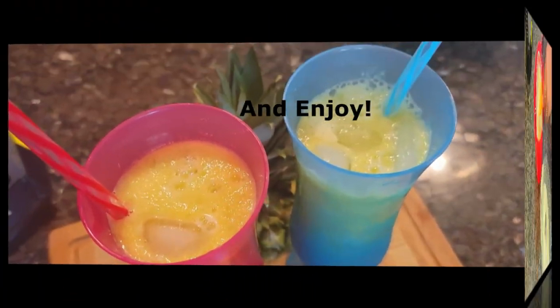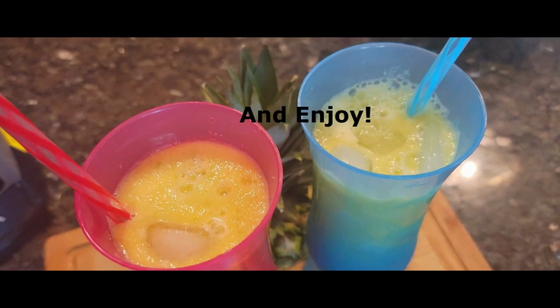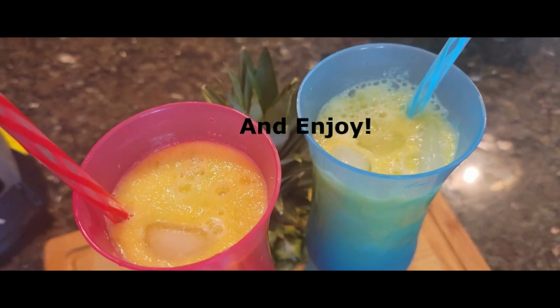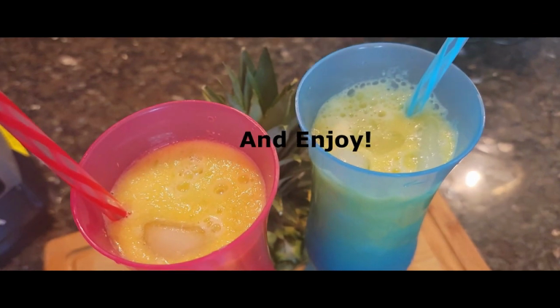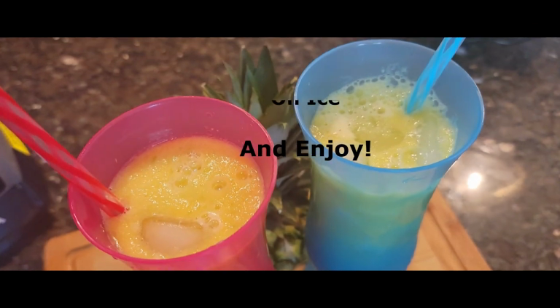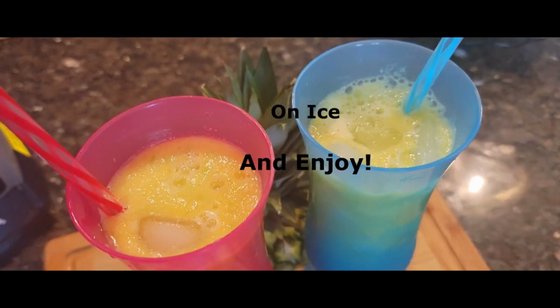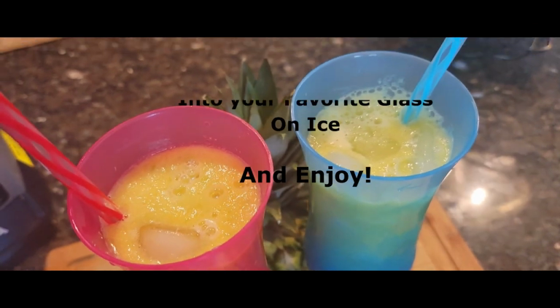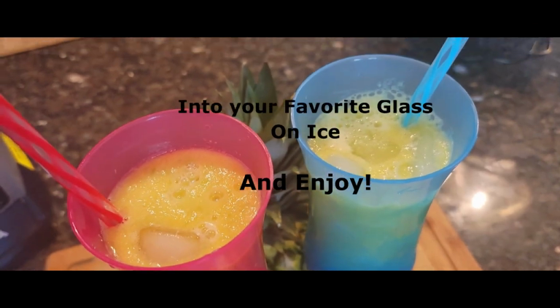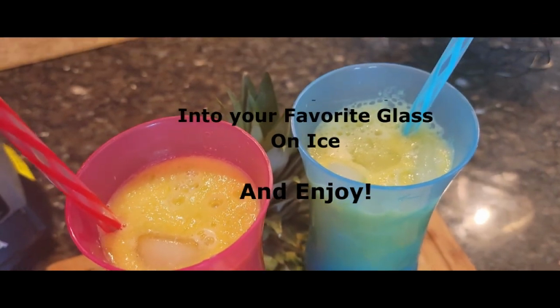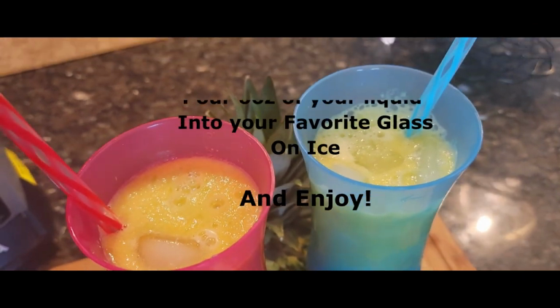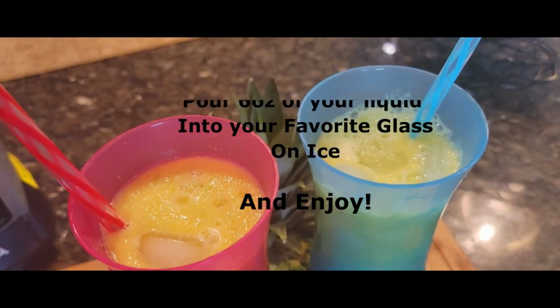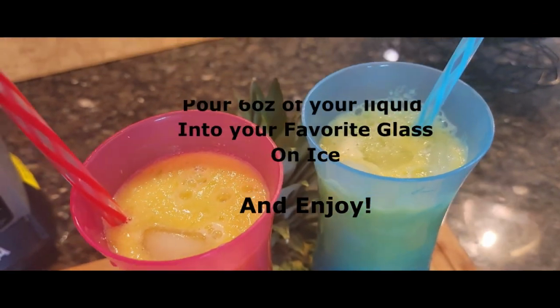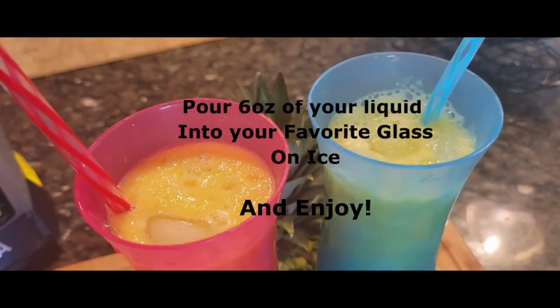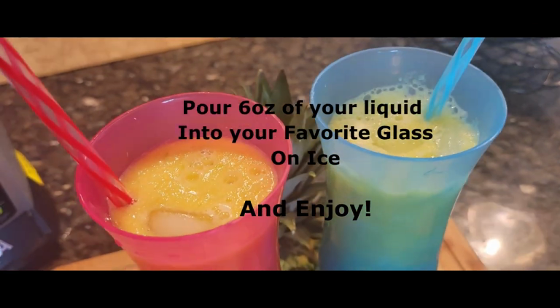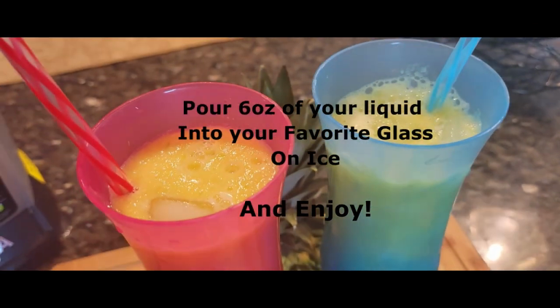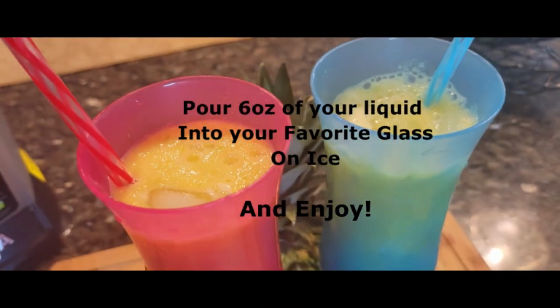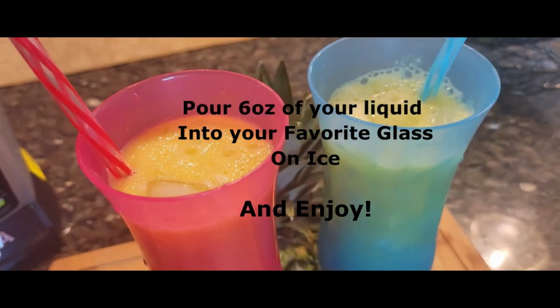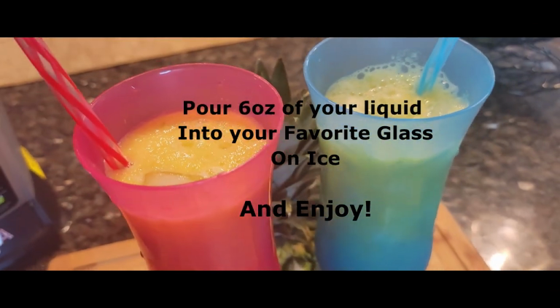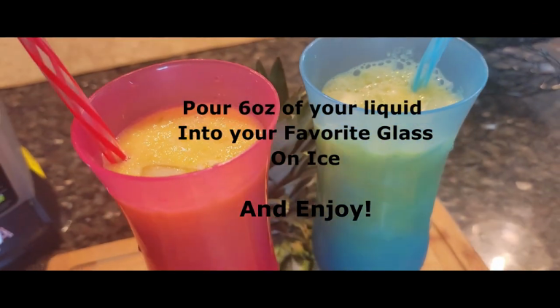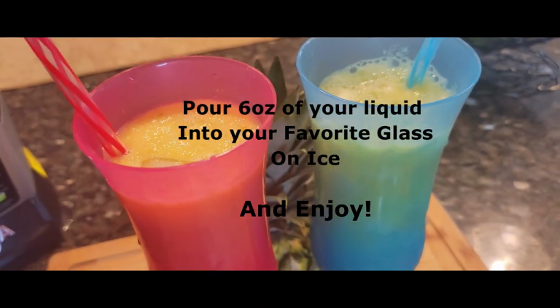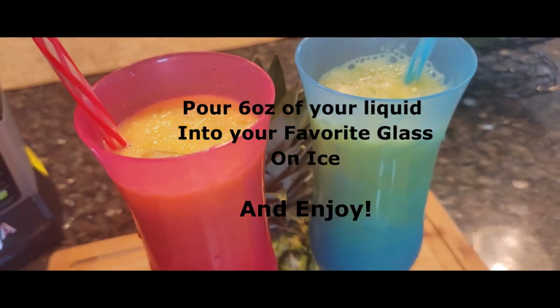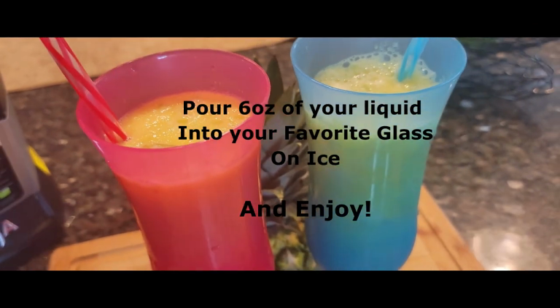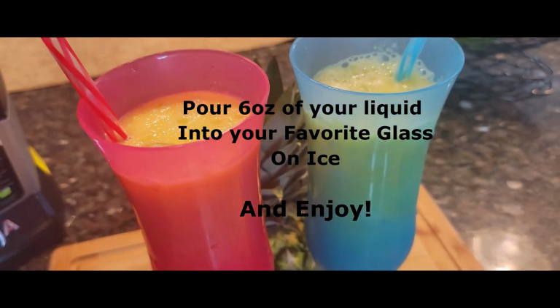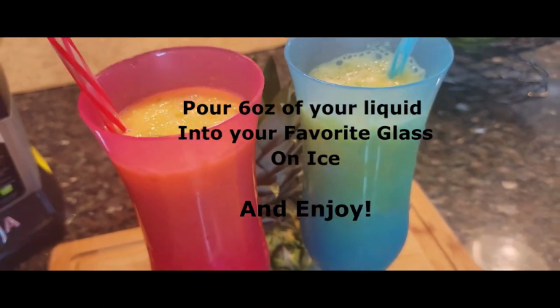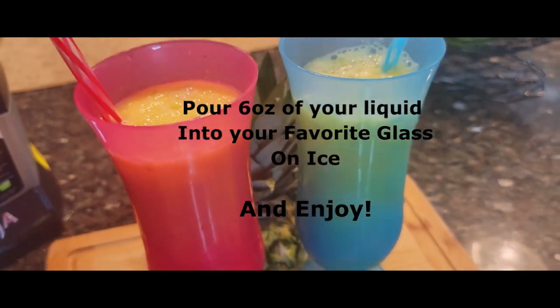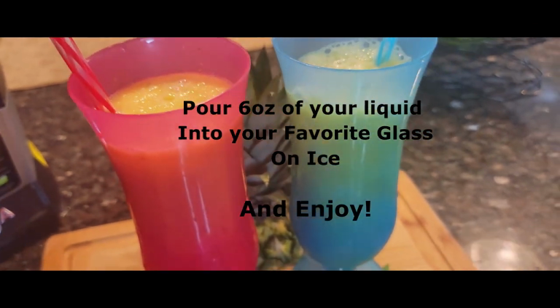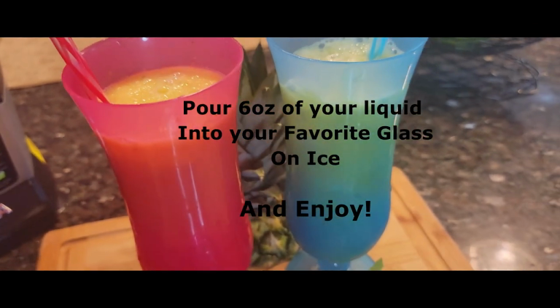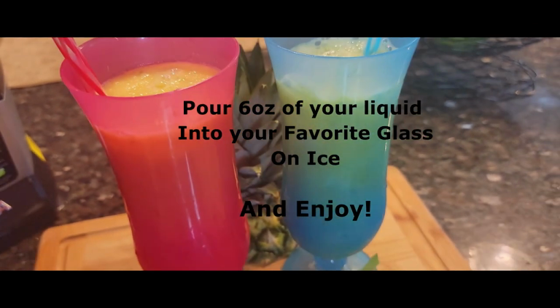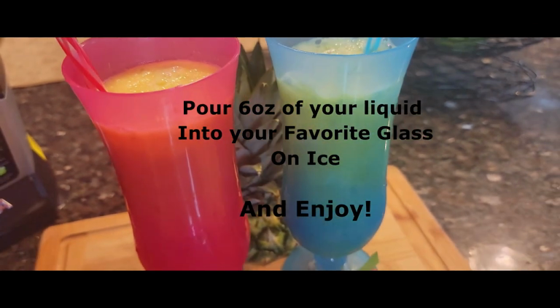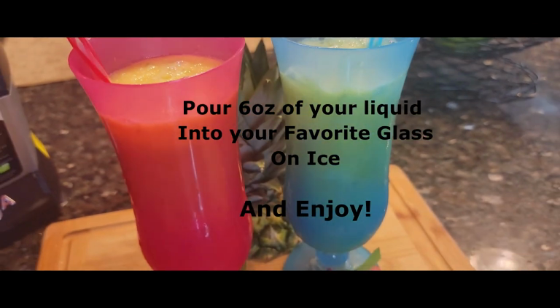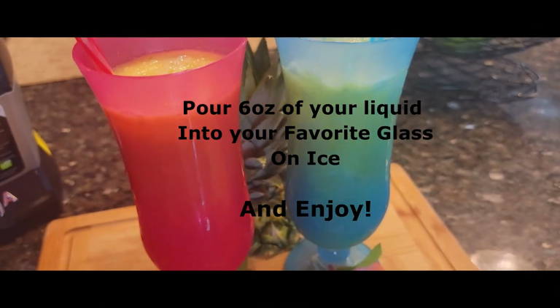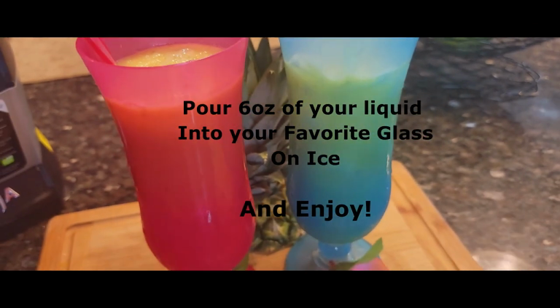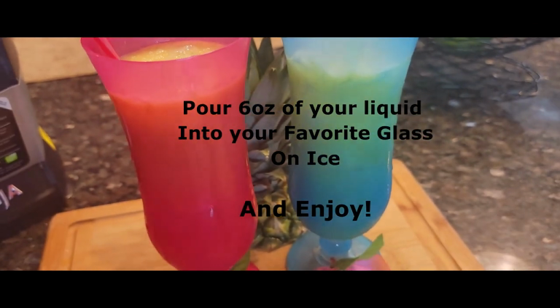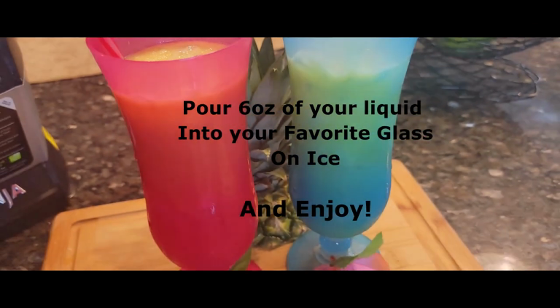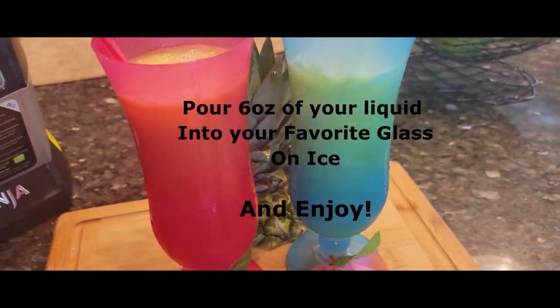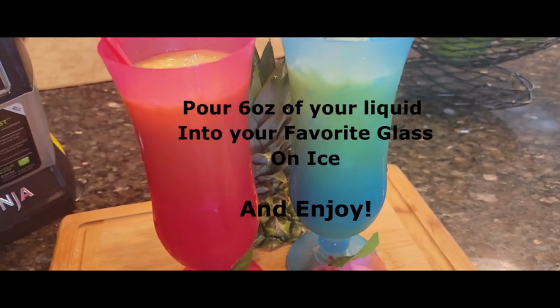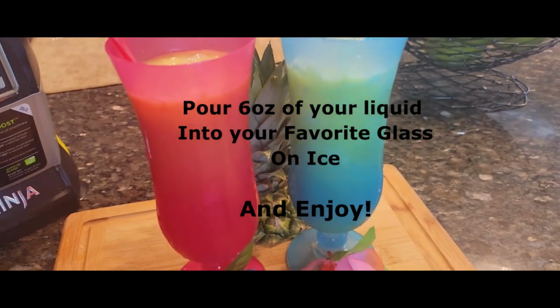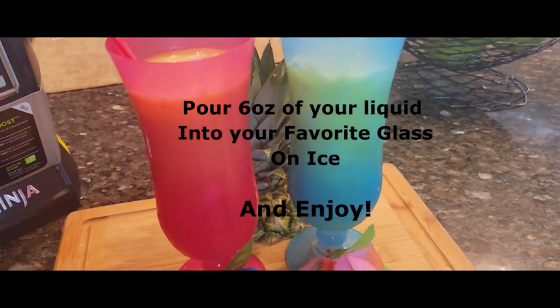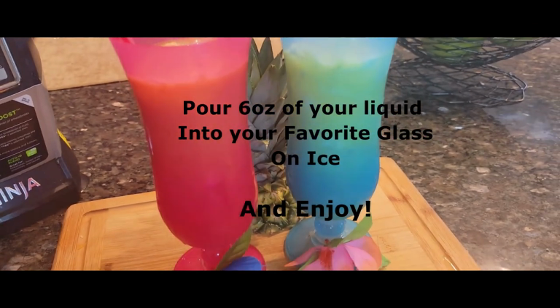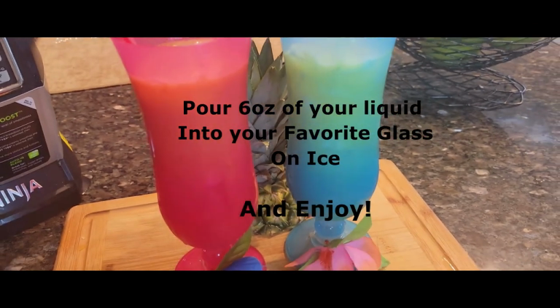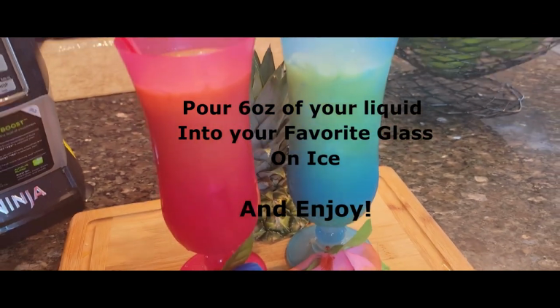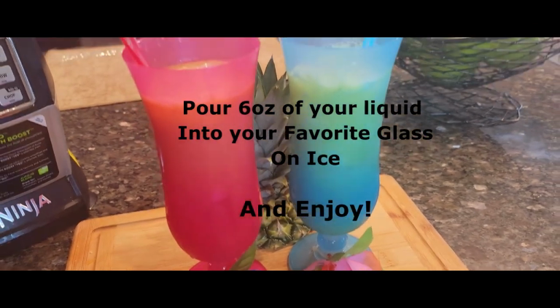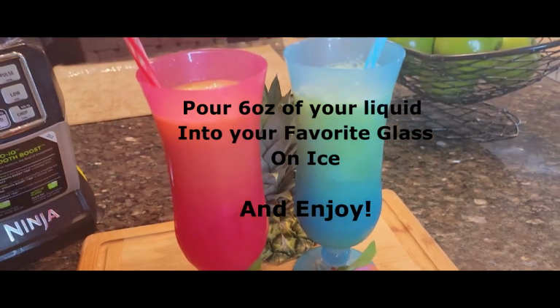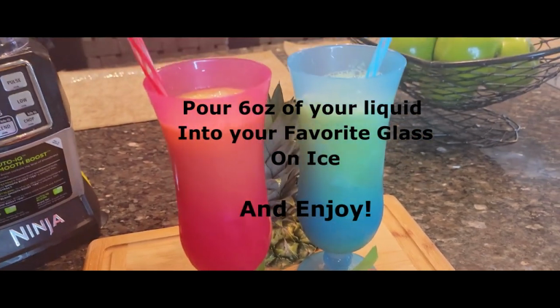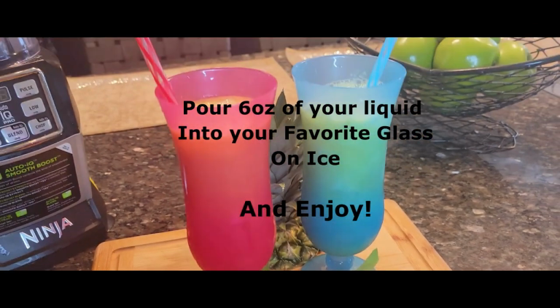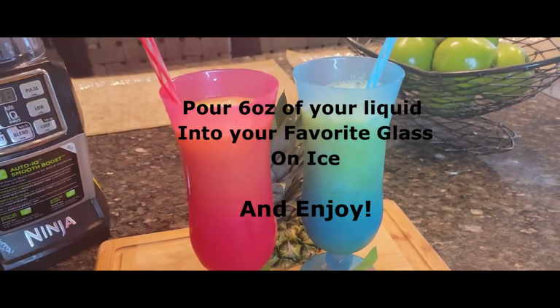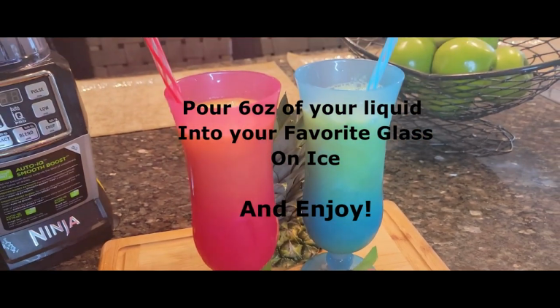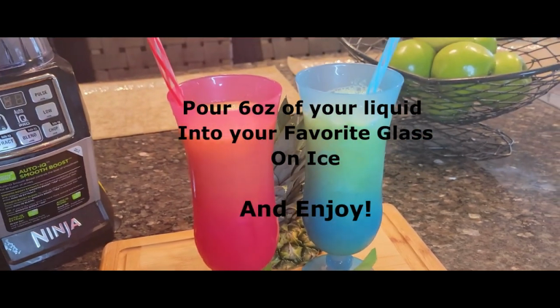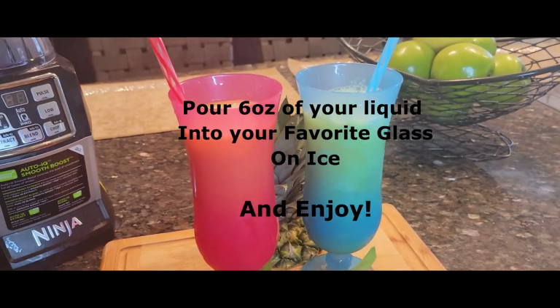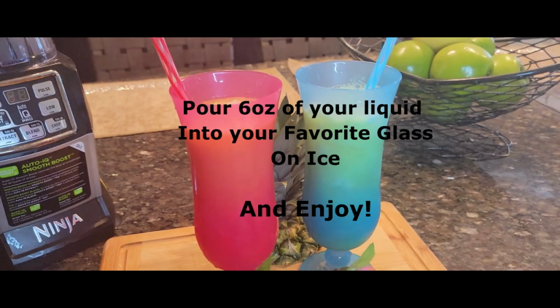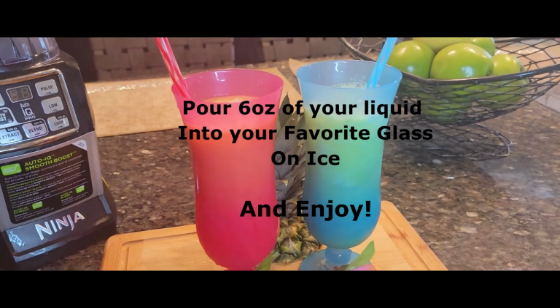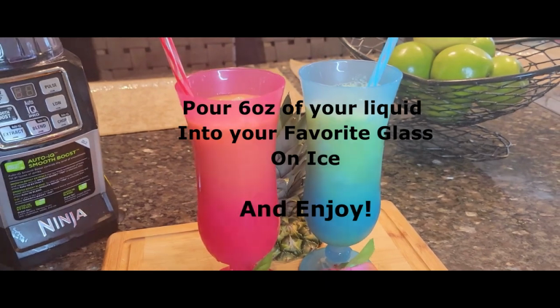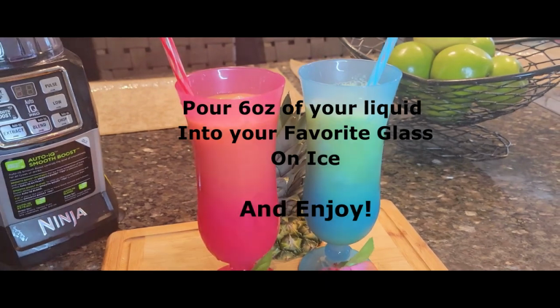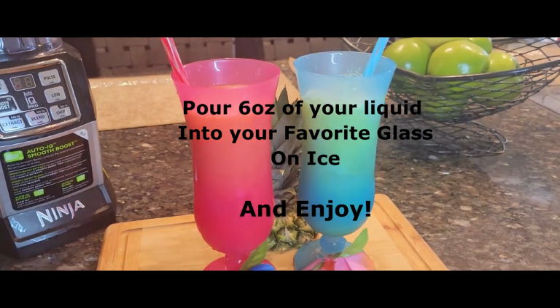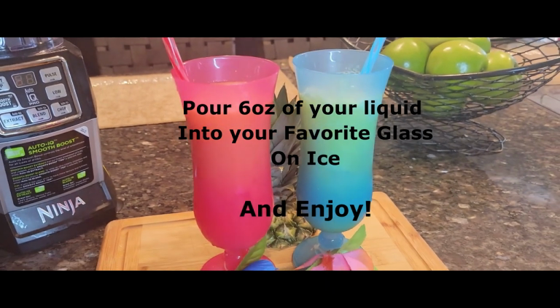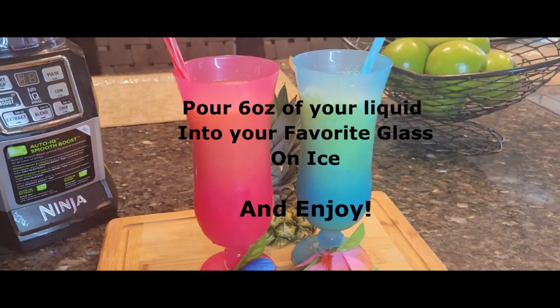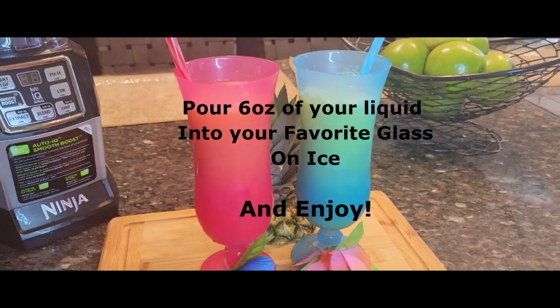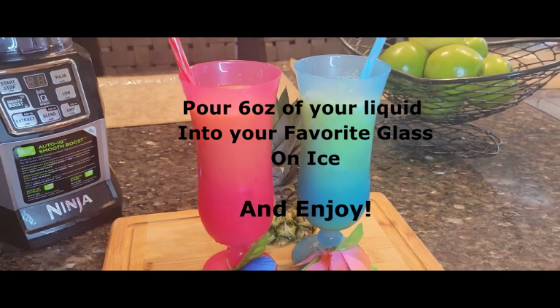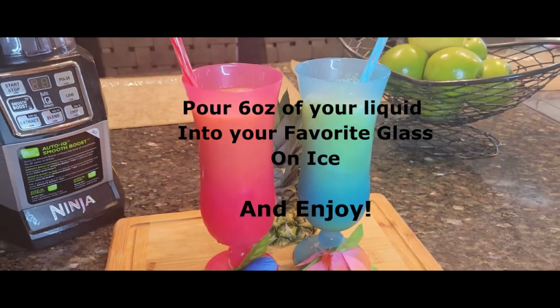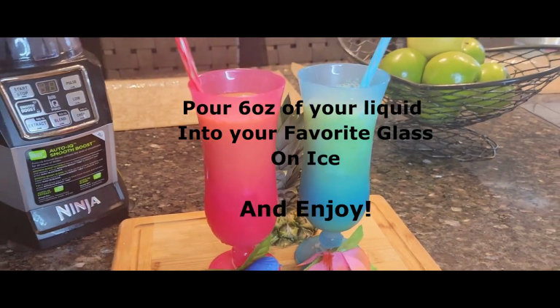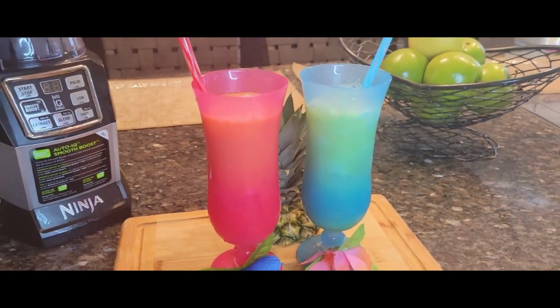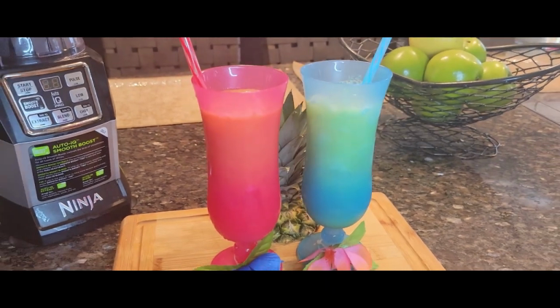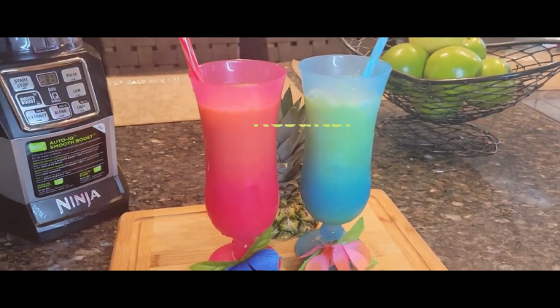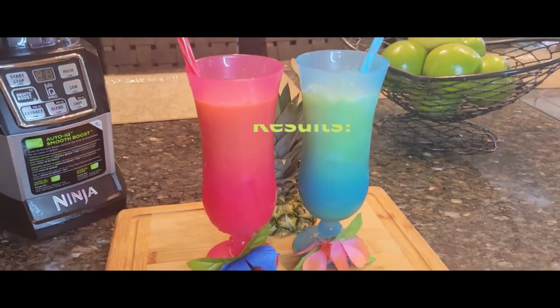Lastly, pour six ounces of your liquid into your favorite glass on ice and enjoy!